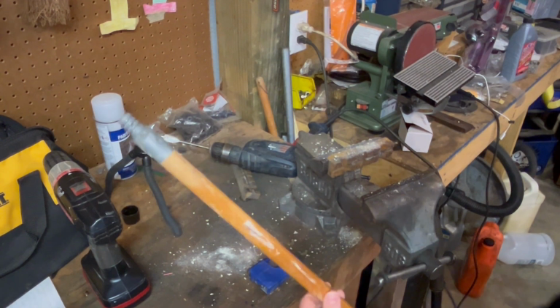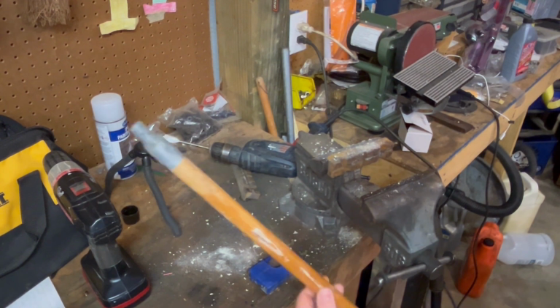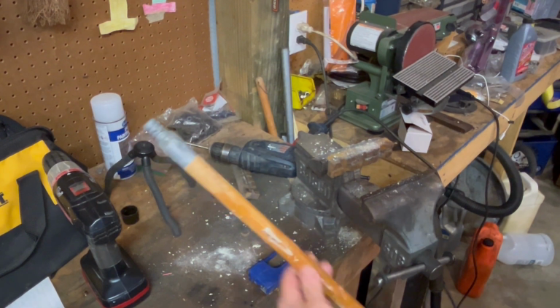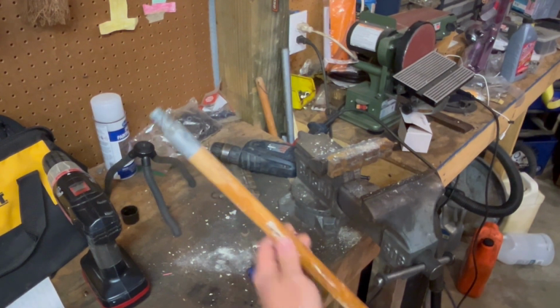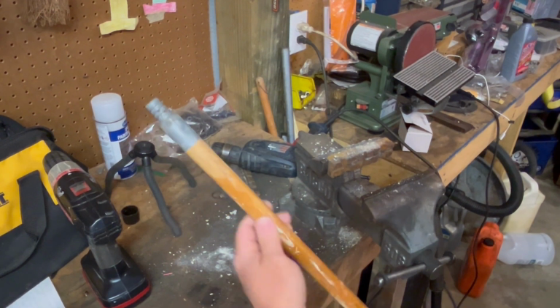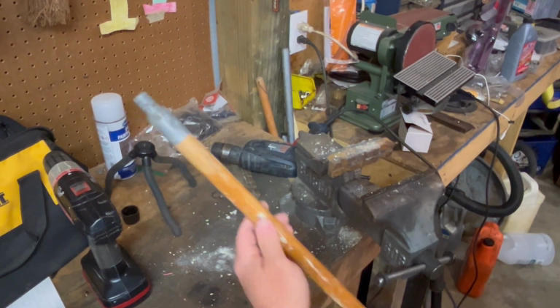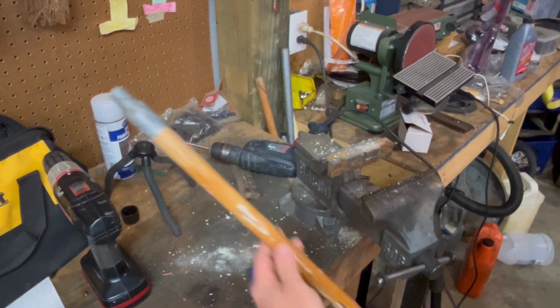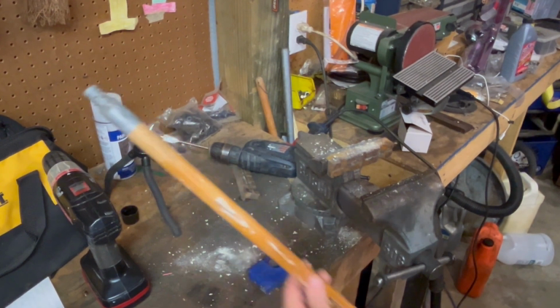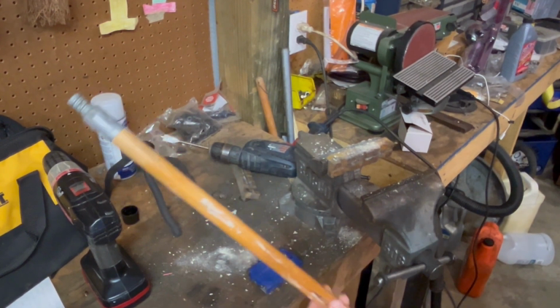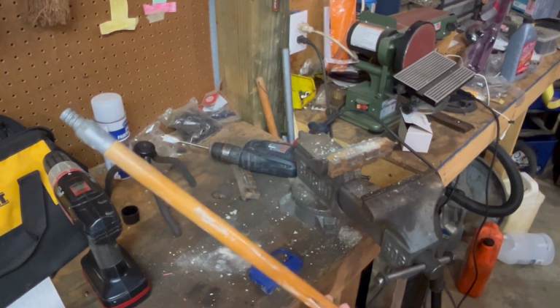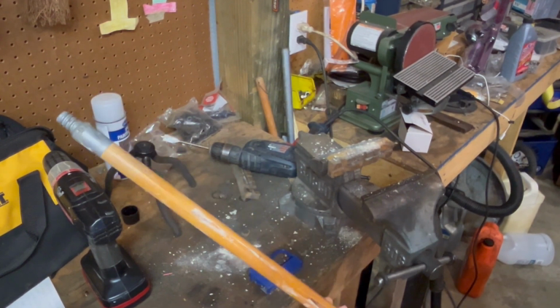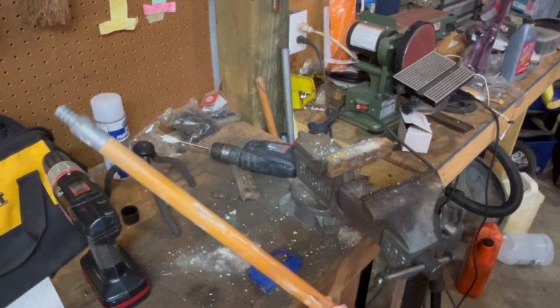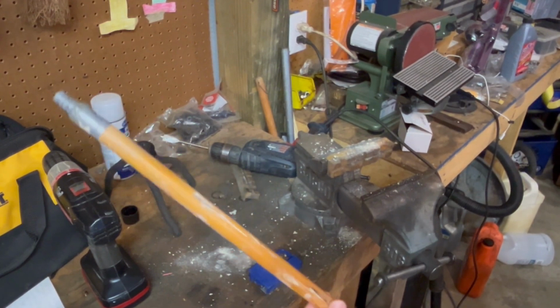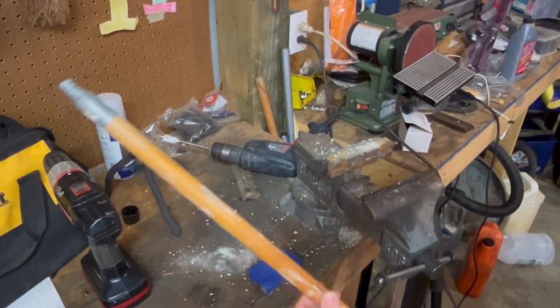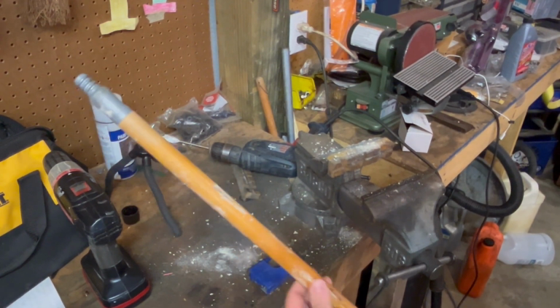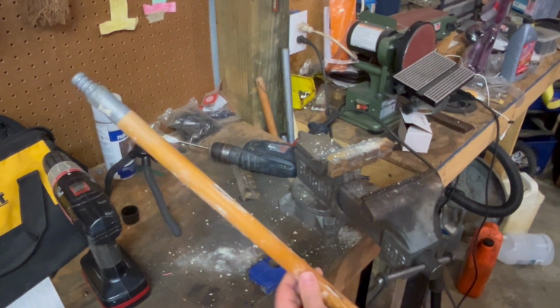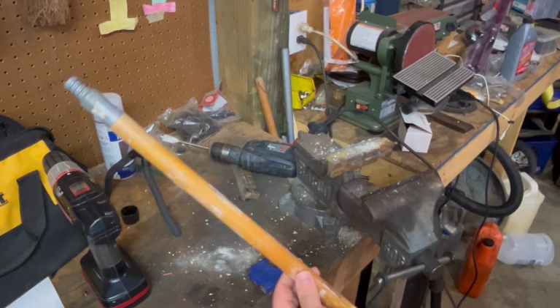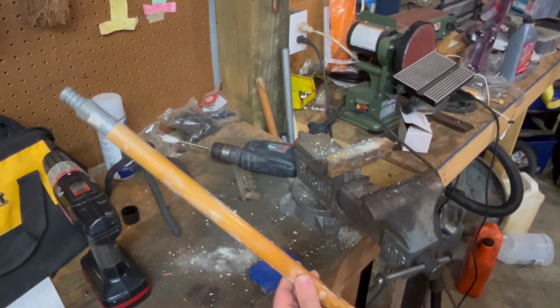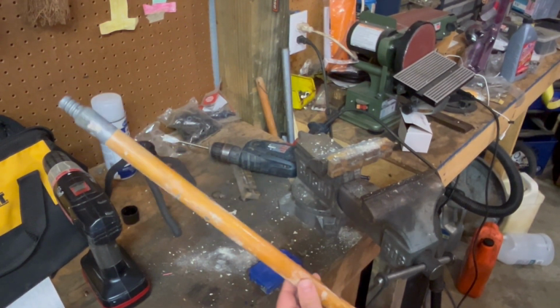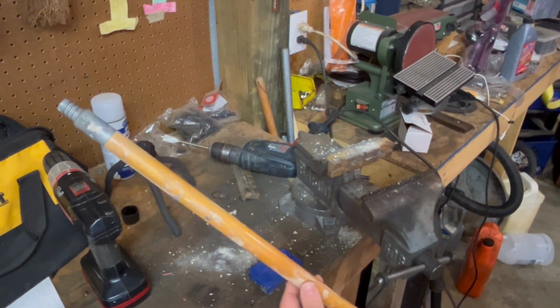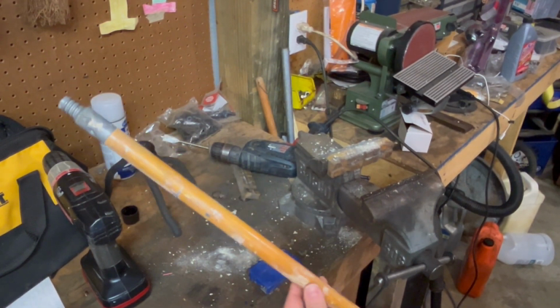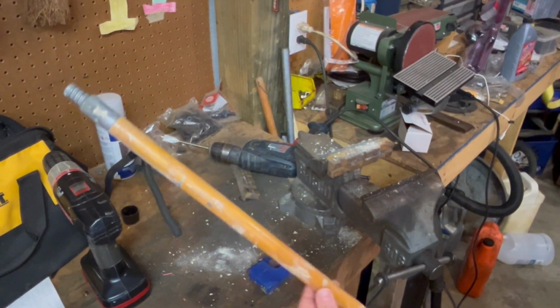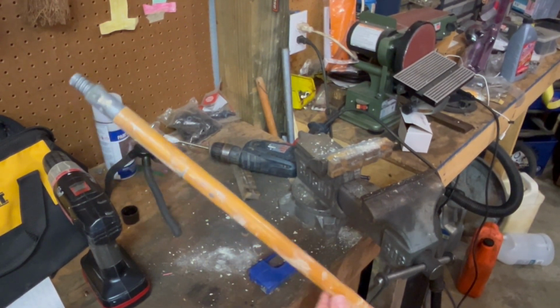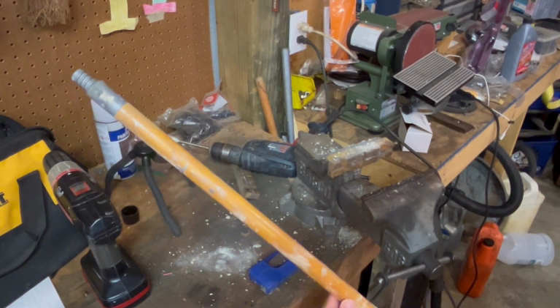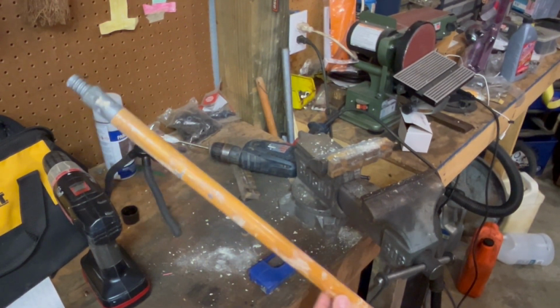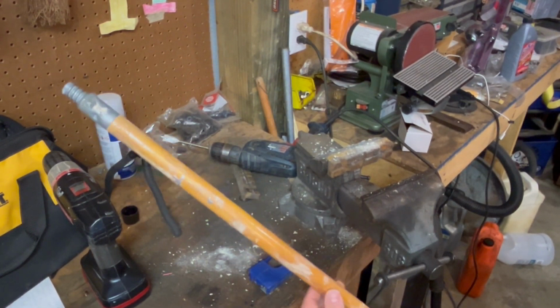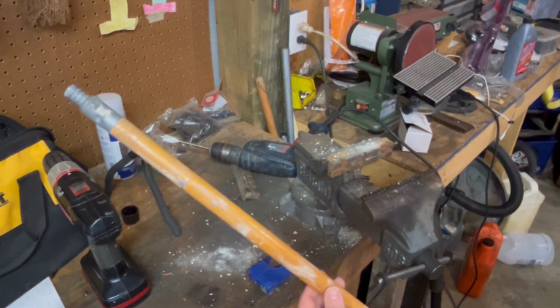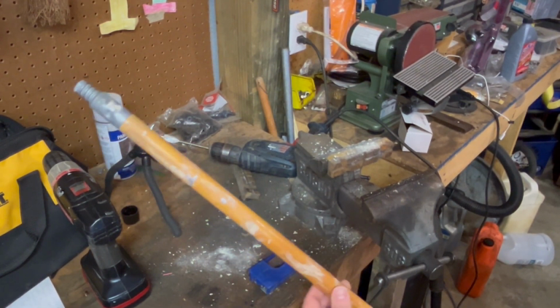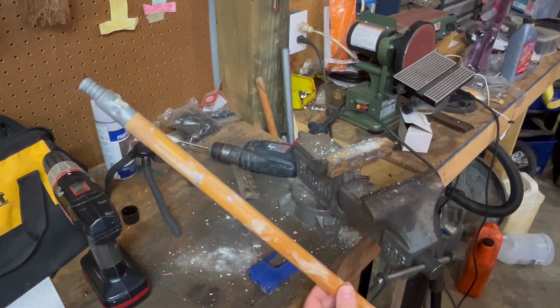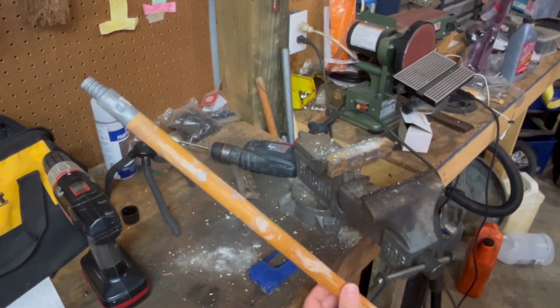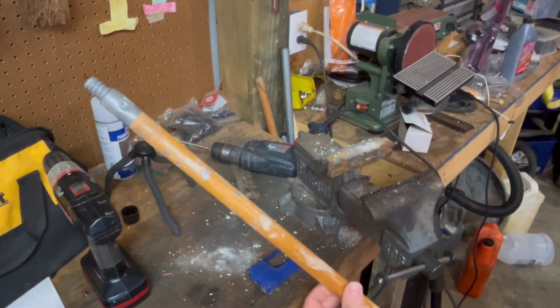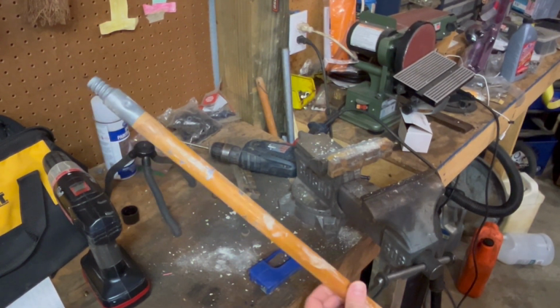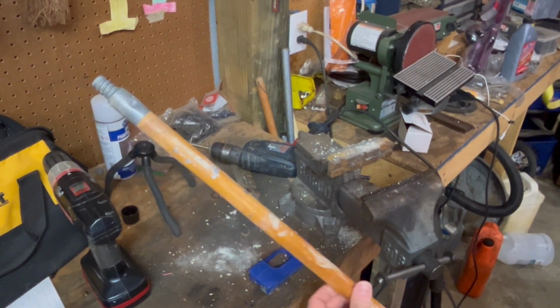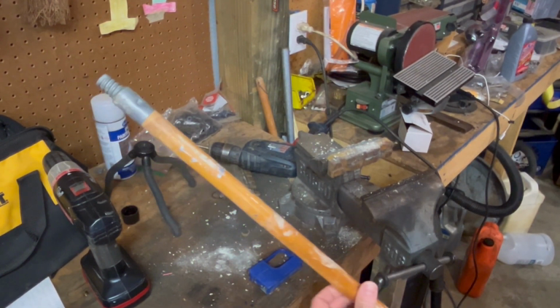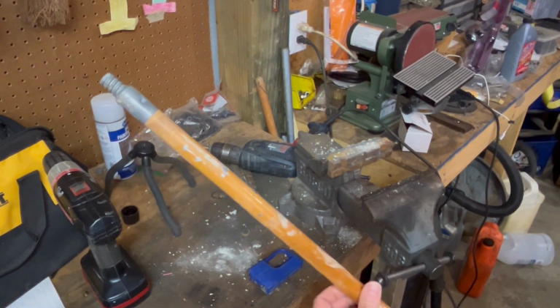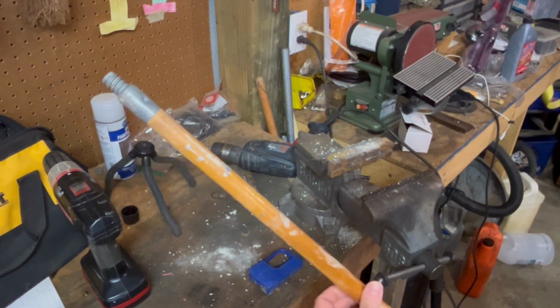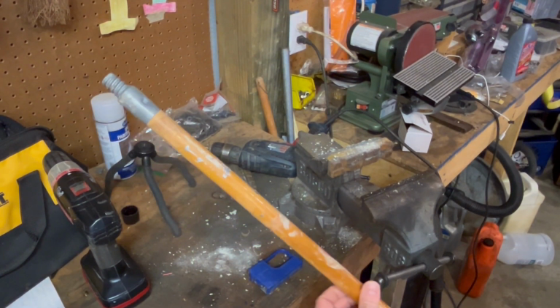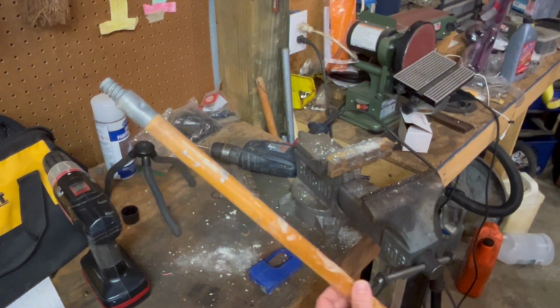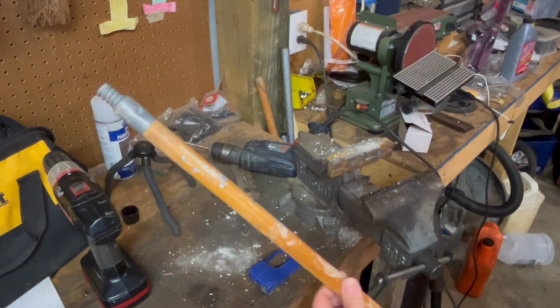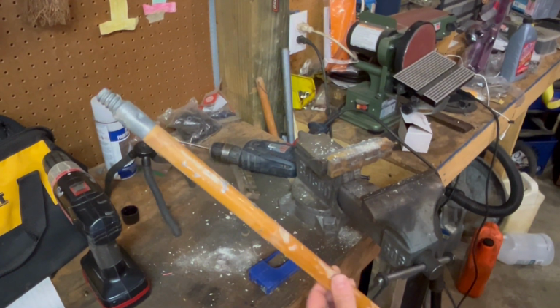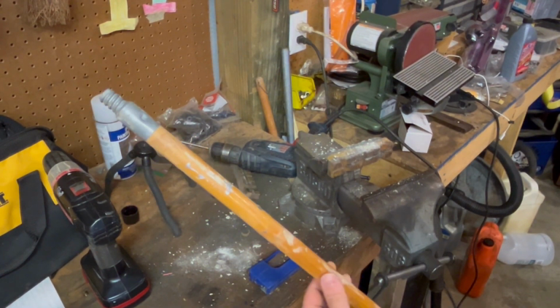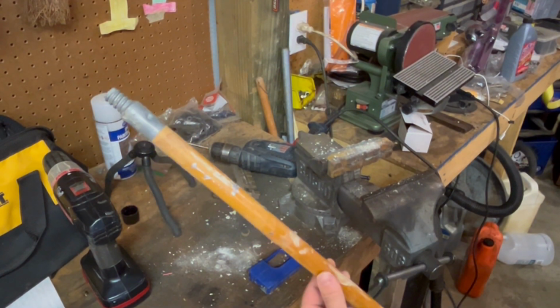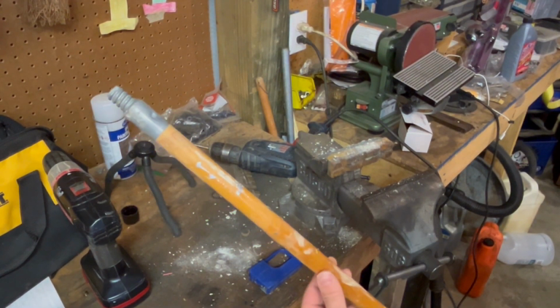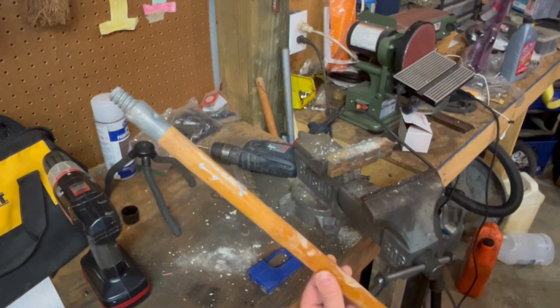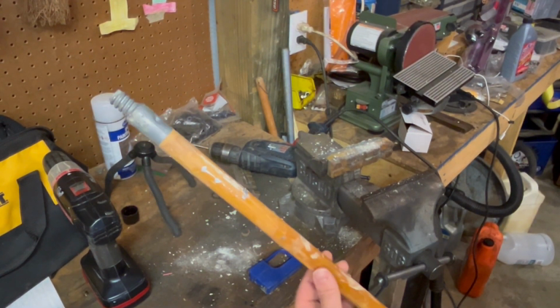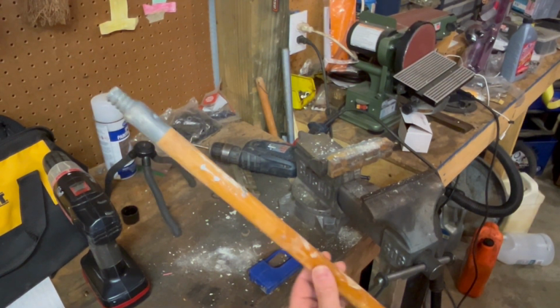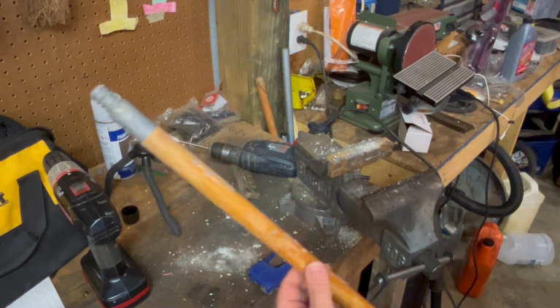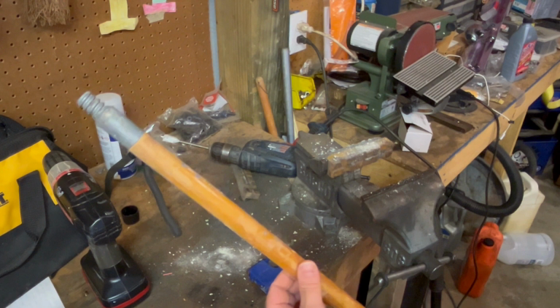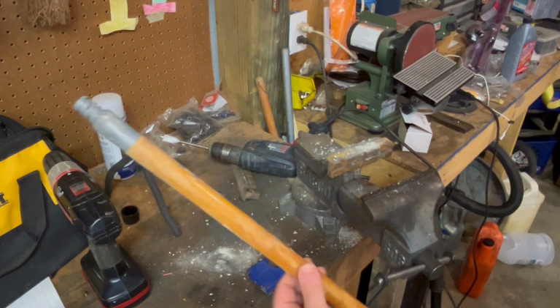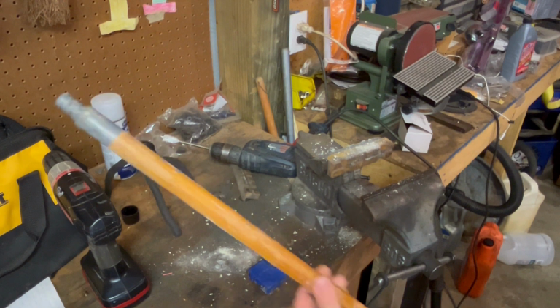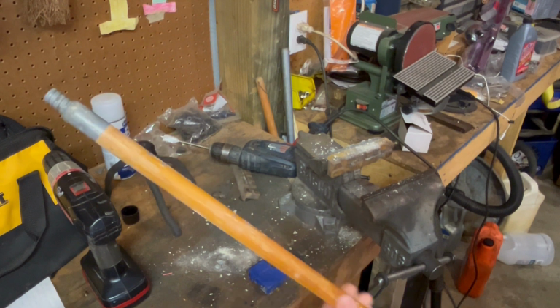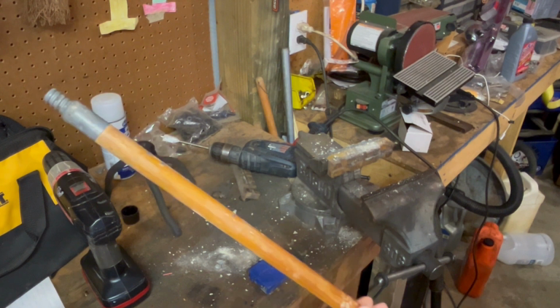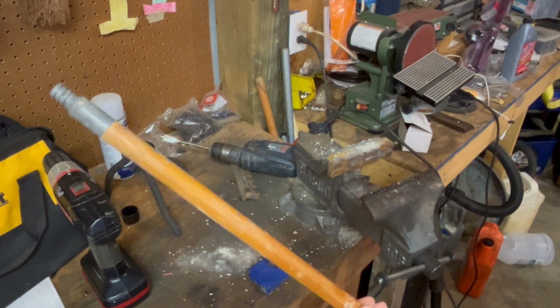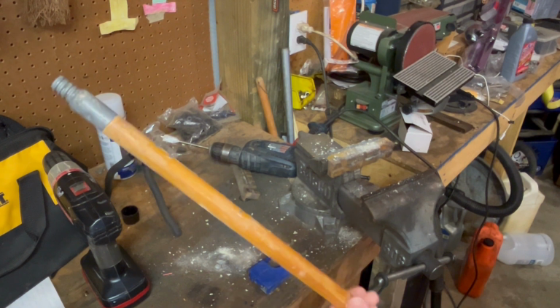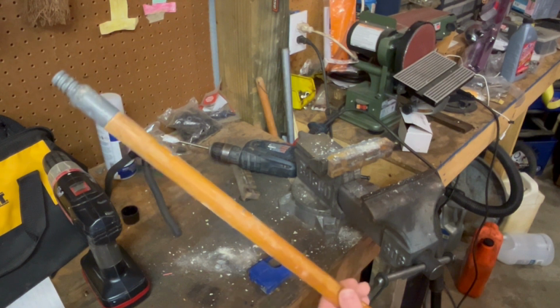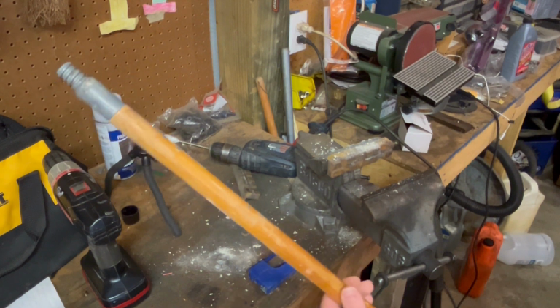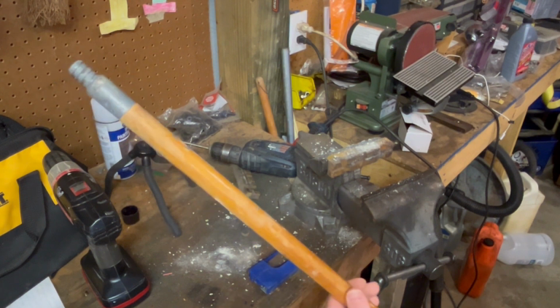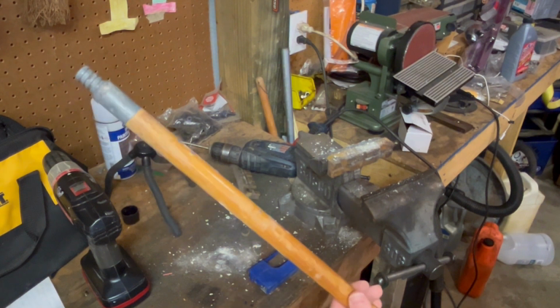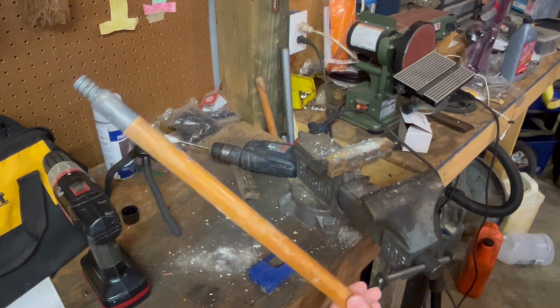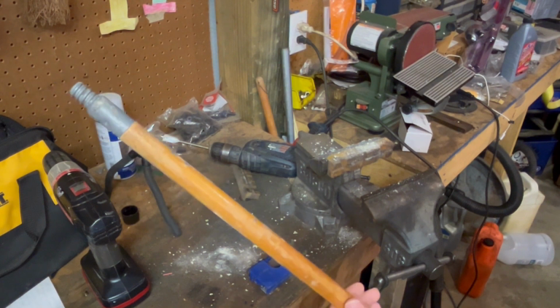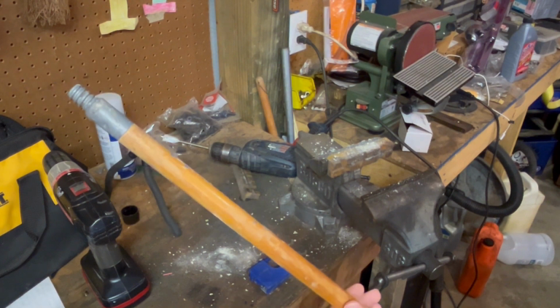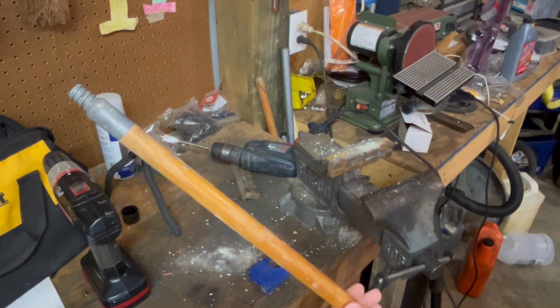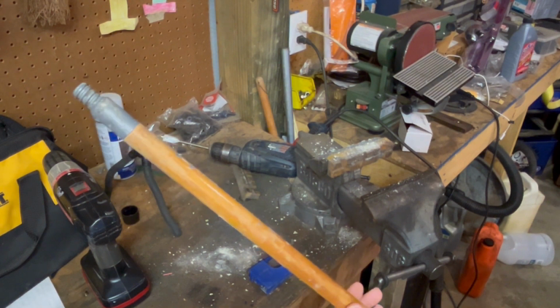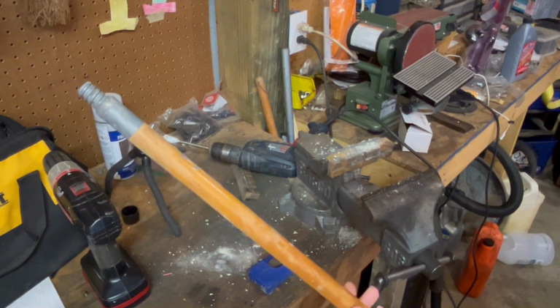I'm going to go ahead and cut off my handle first to about 12 inches. You can make it however long you want, but 12 to 15 inches is plenty long enough.